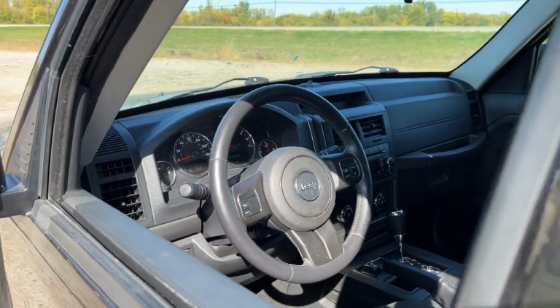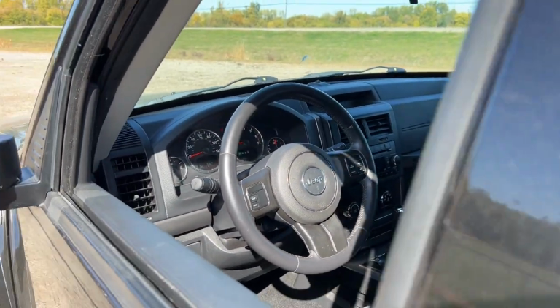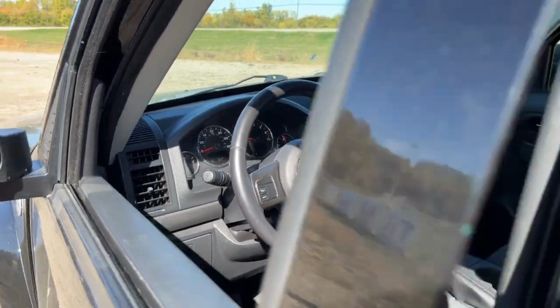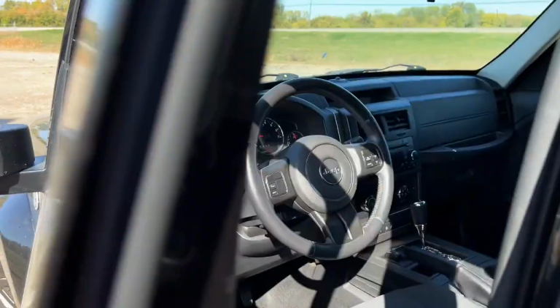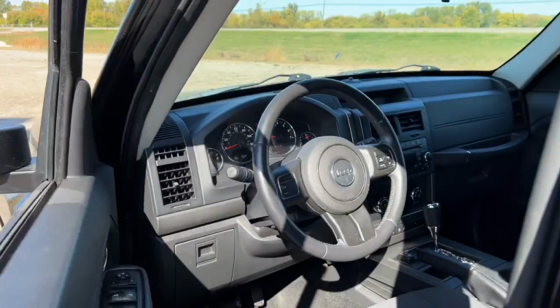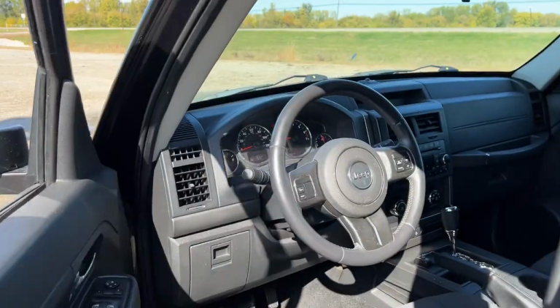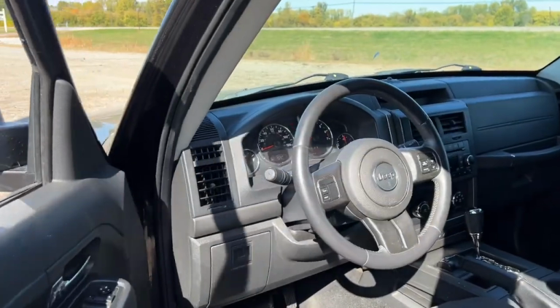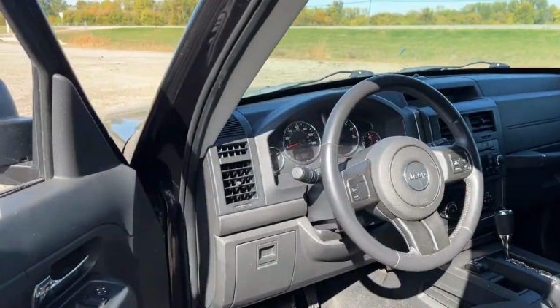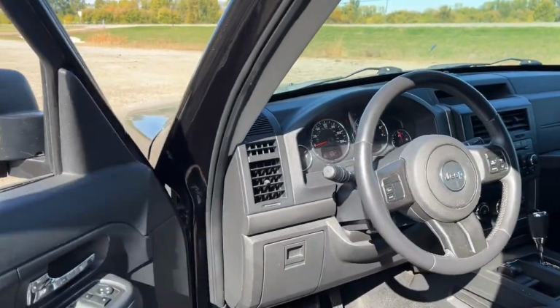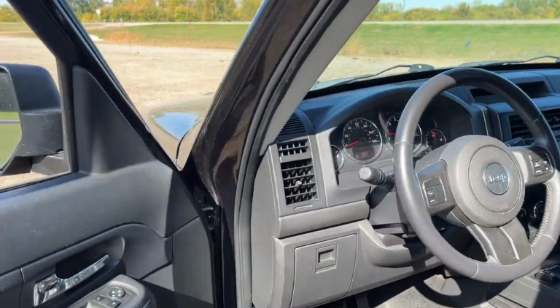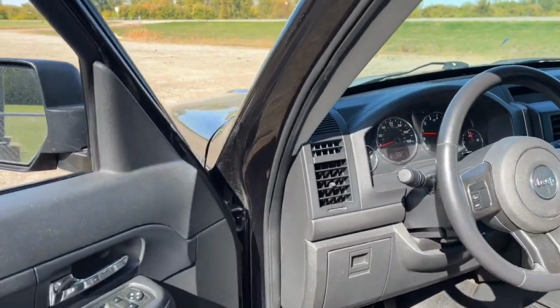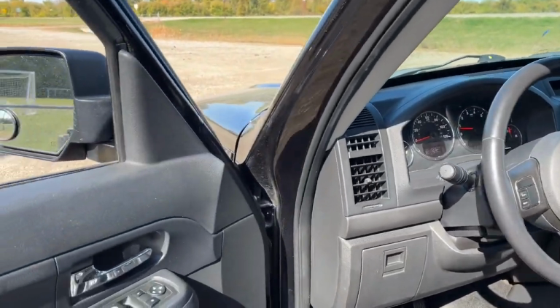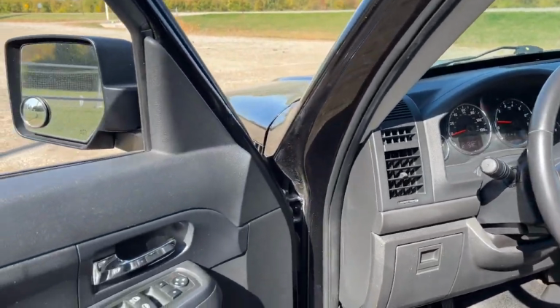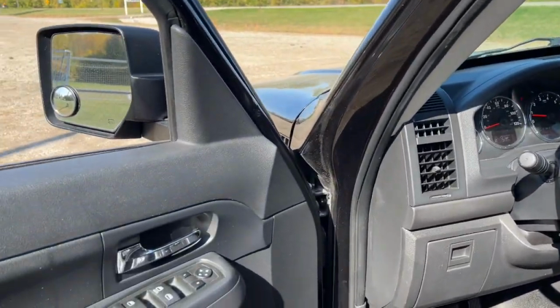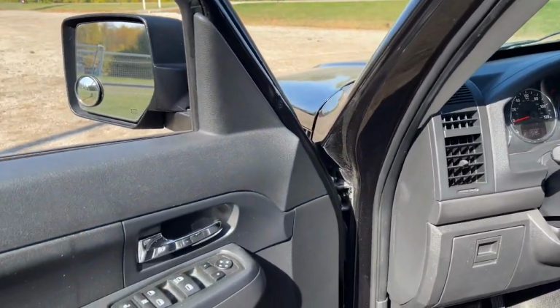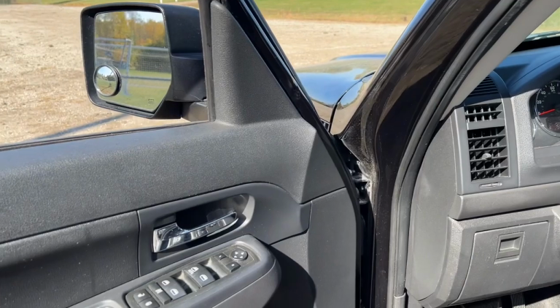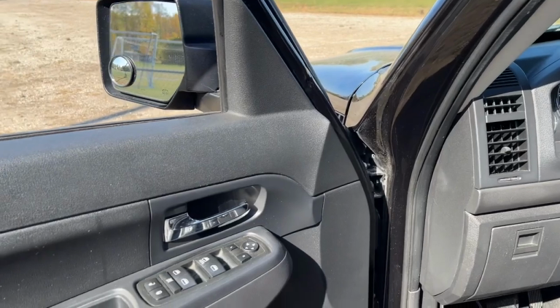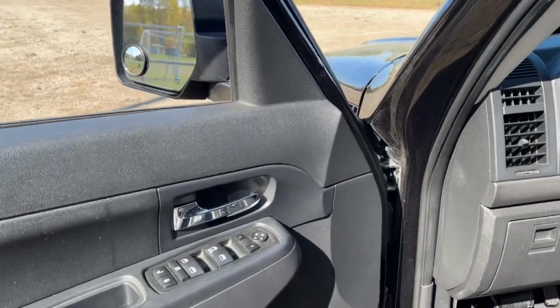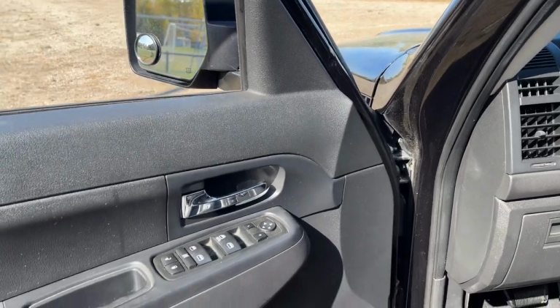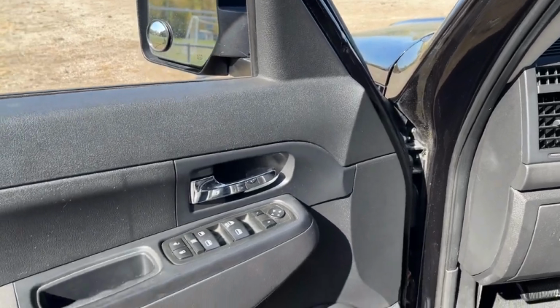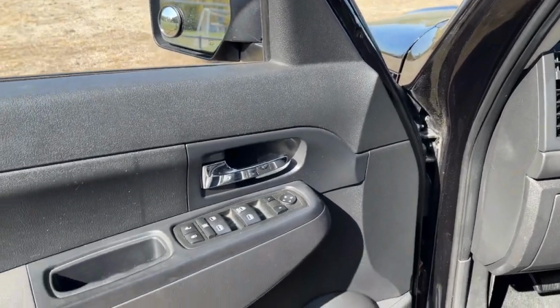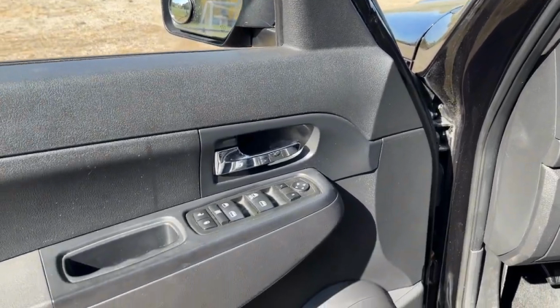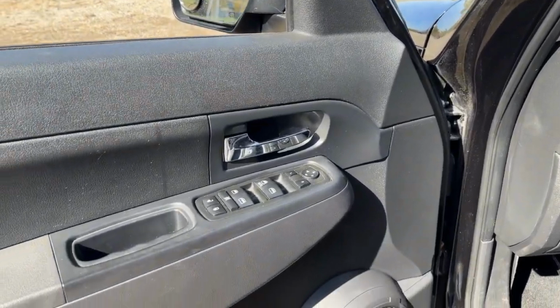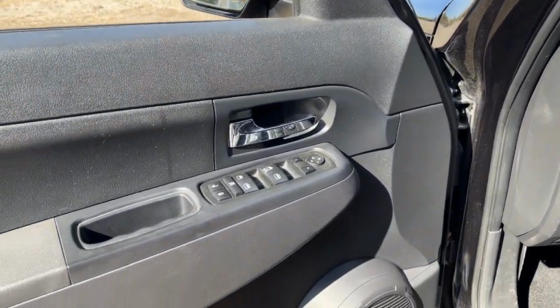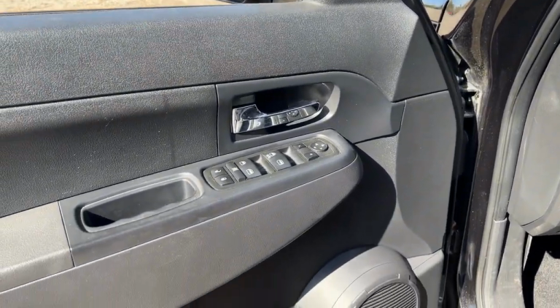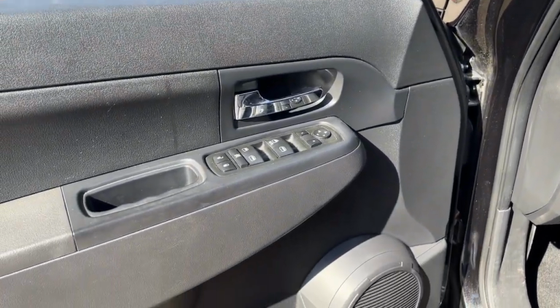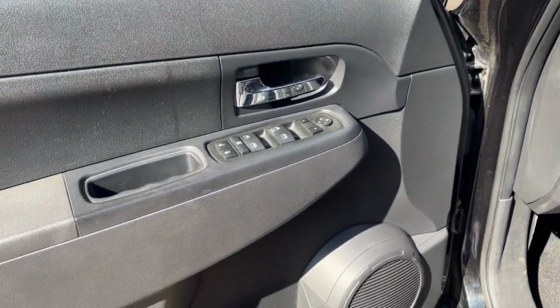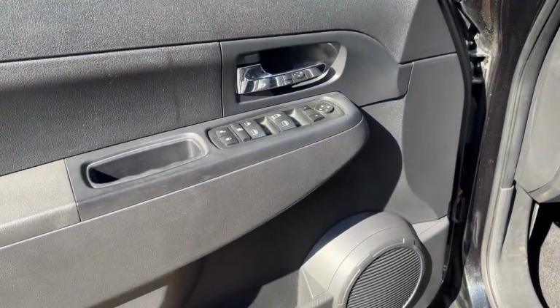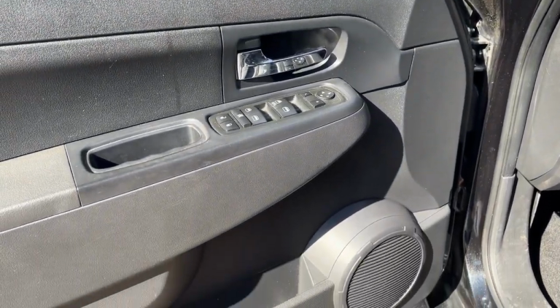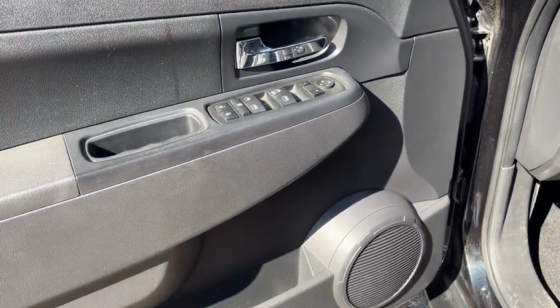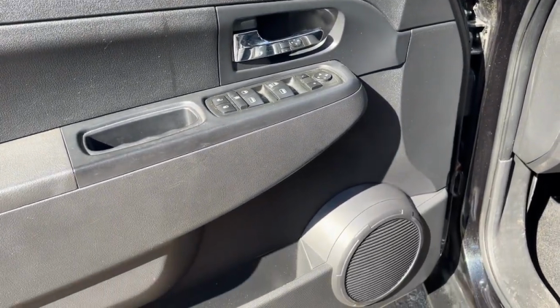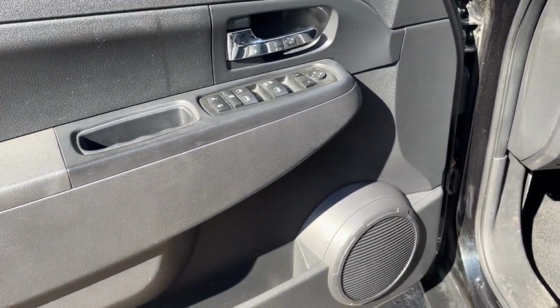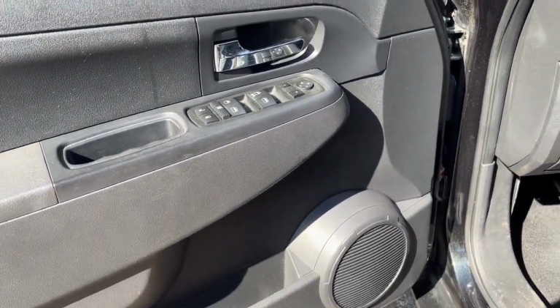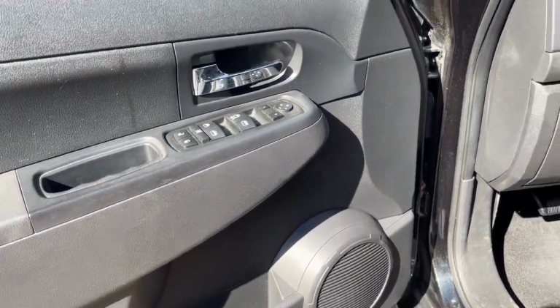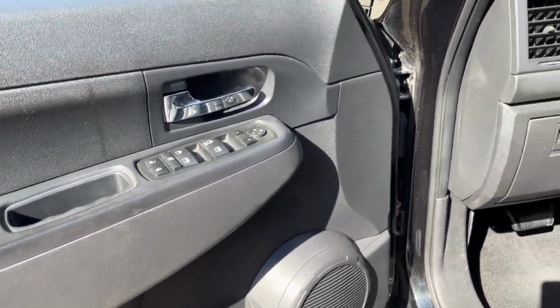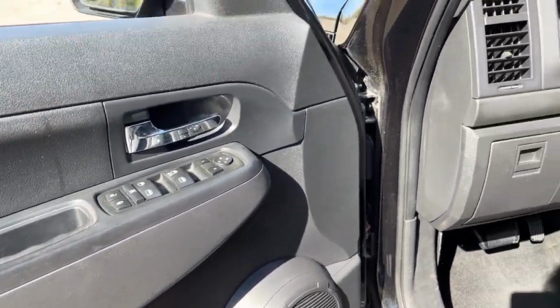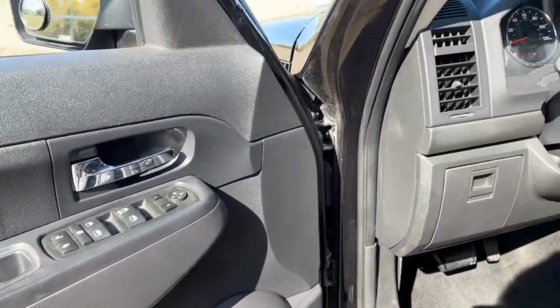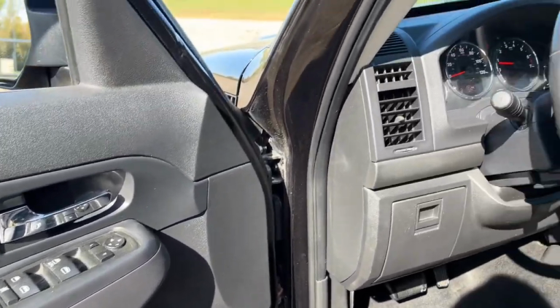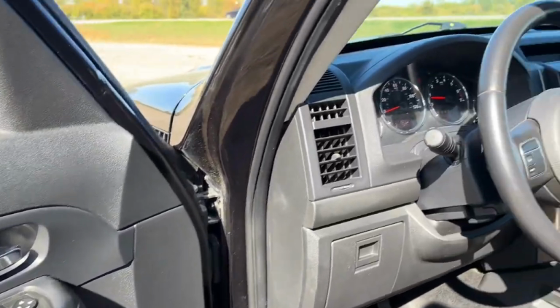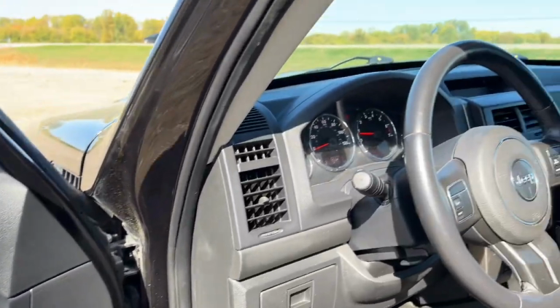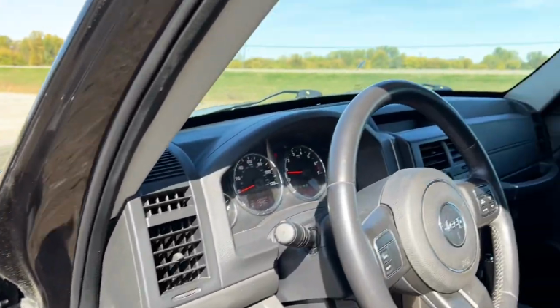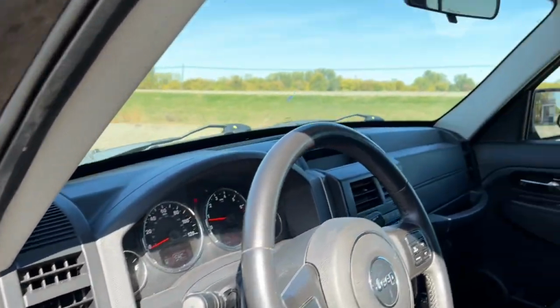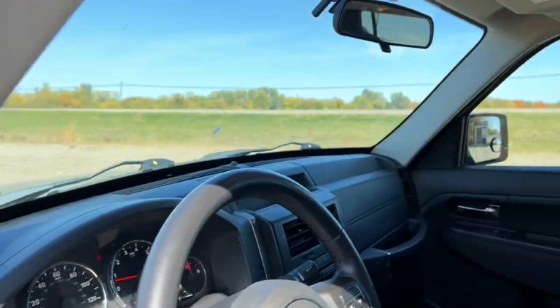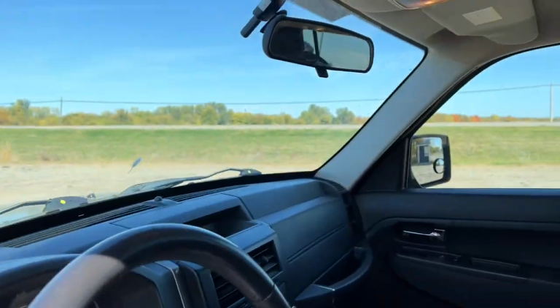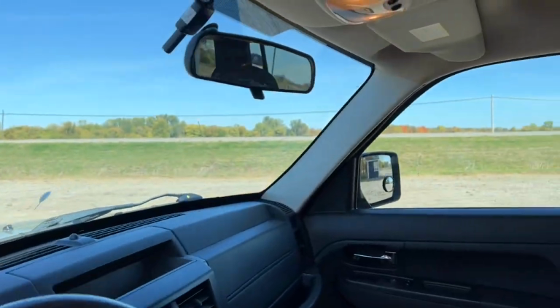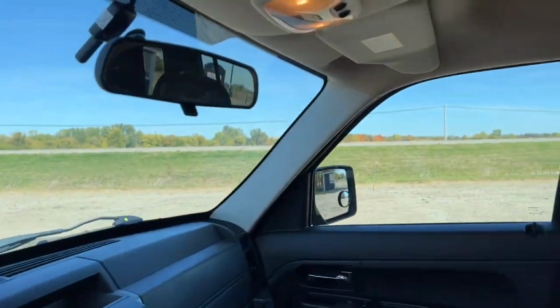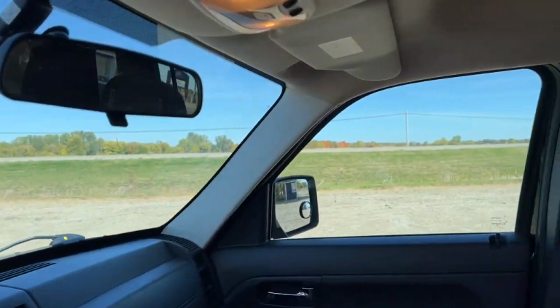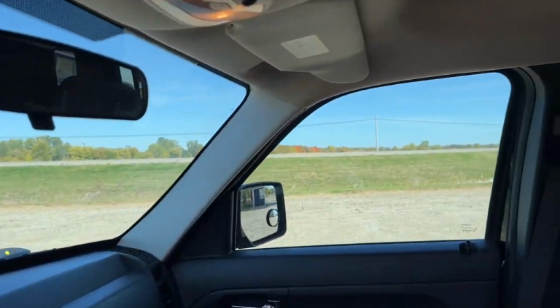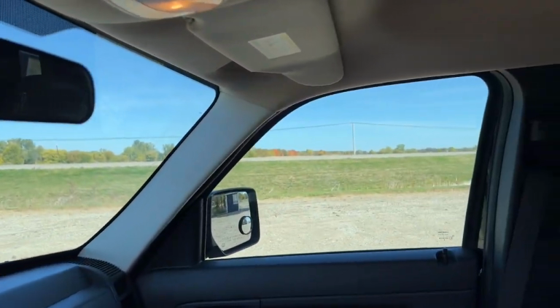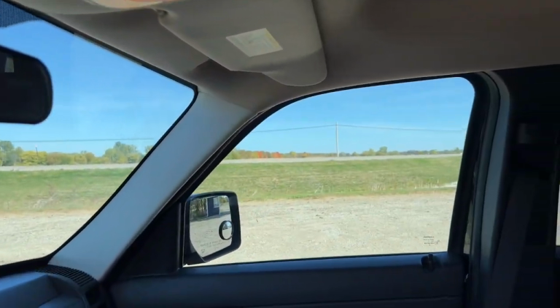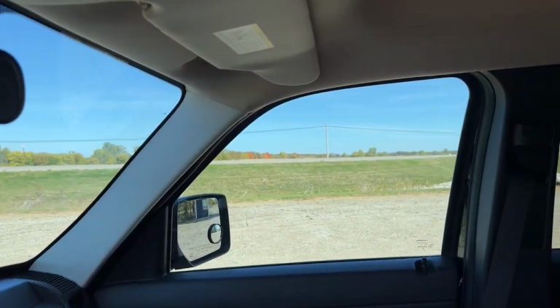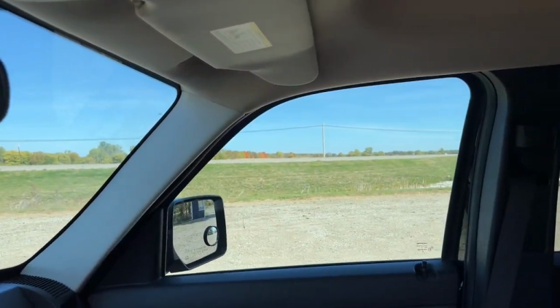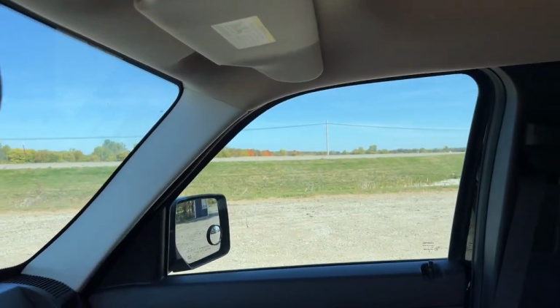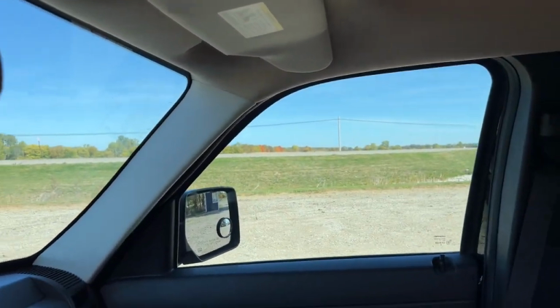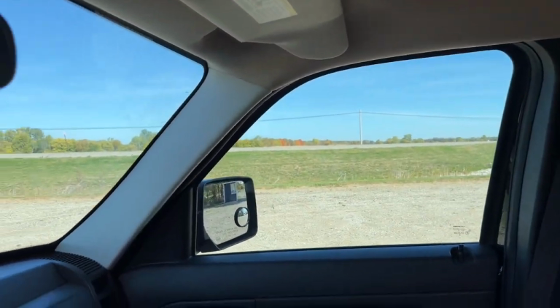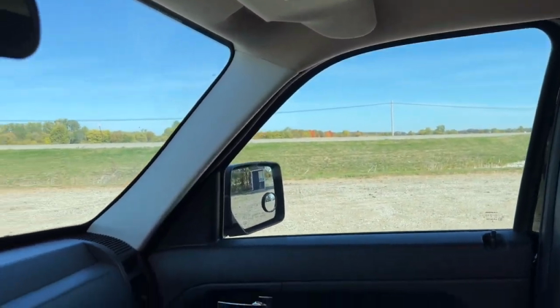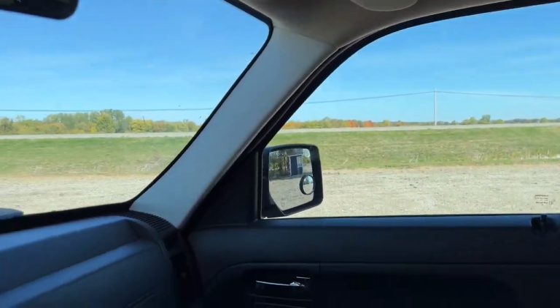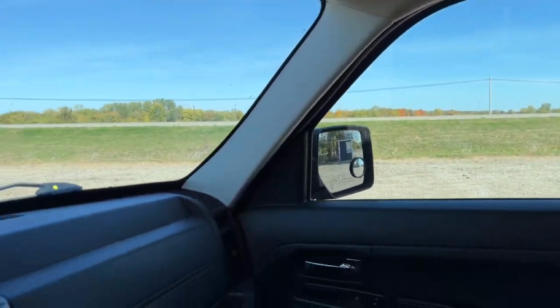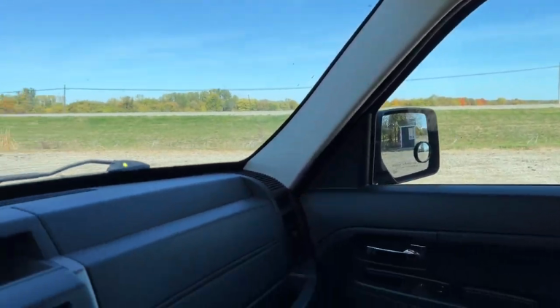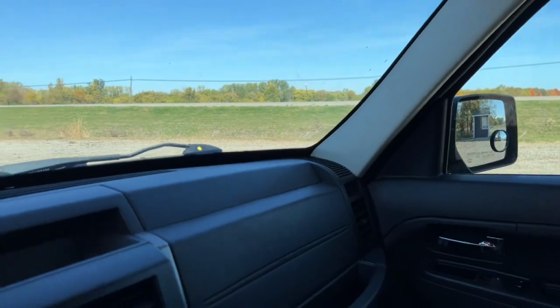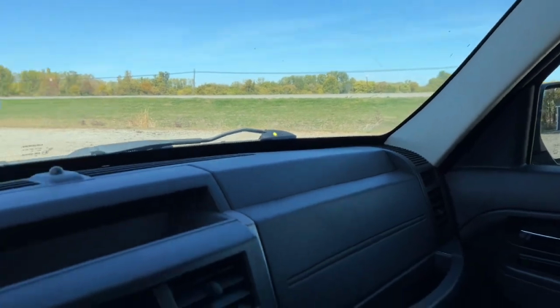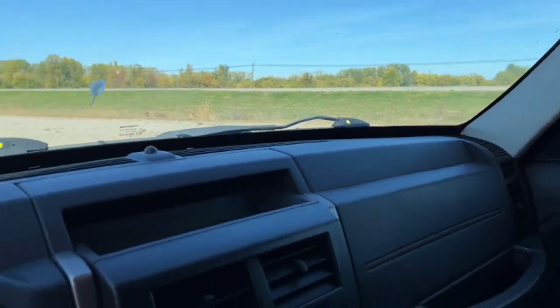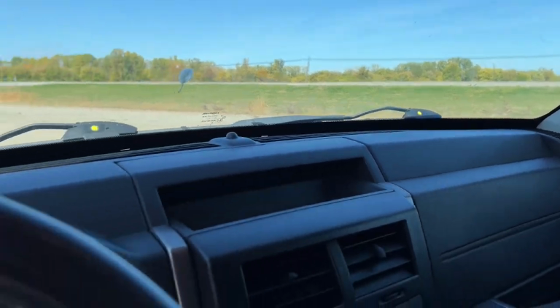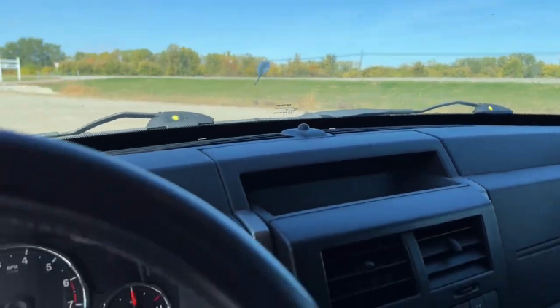Don't let this stylish, versatile Liberty slip away. Our team will give you an outstanding test drive experience. Stop in today.